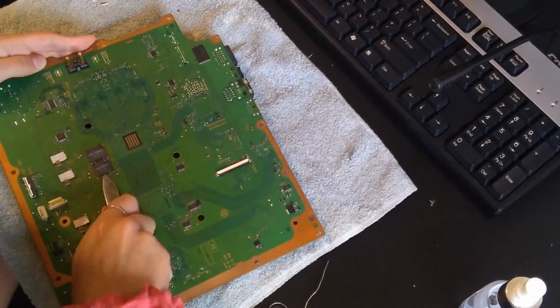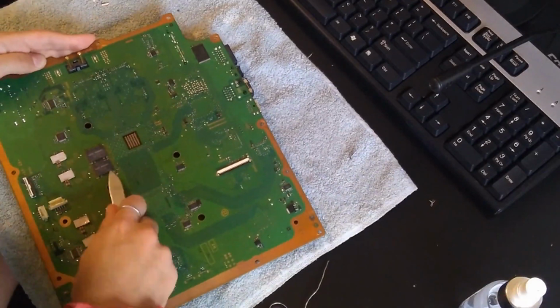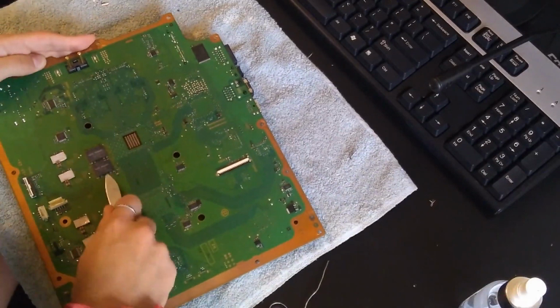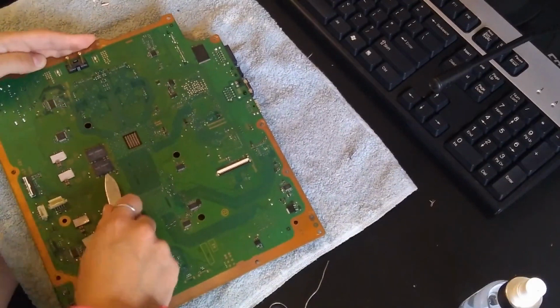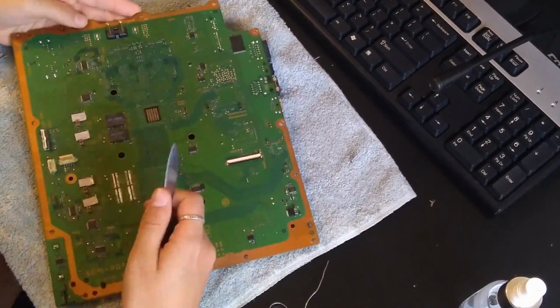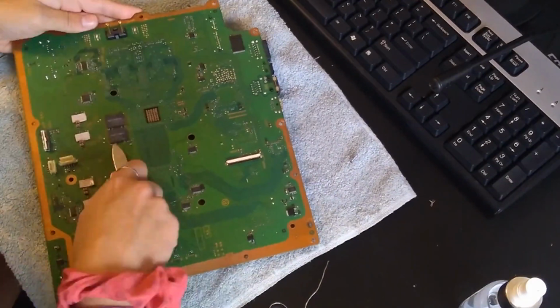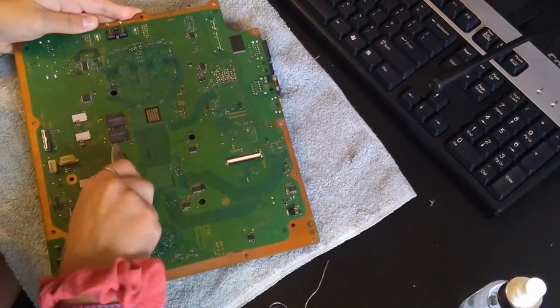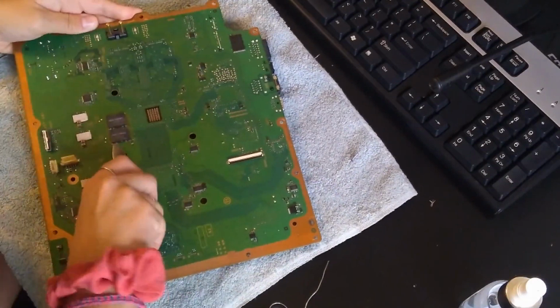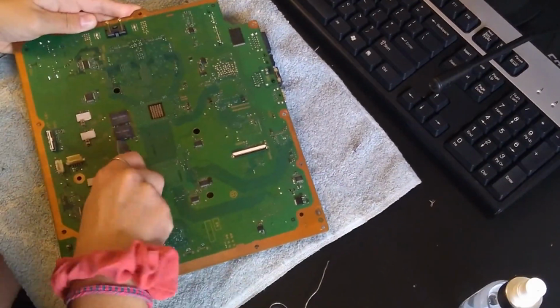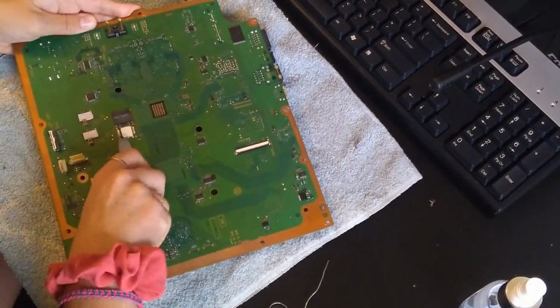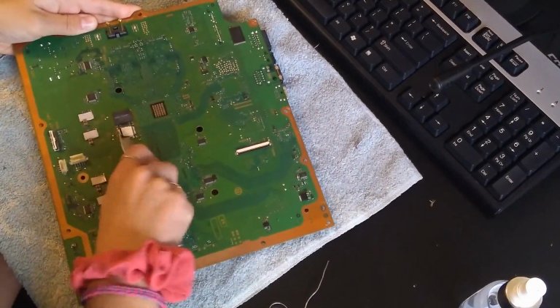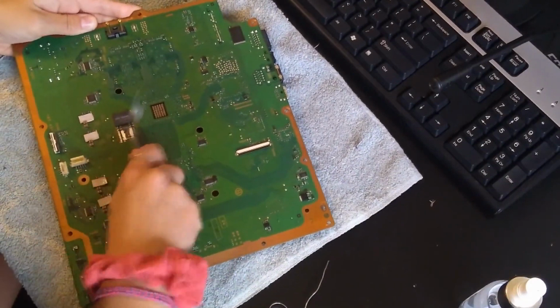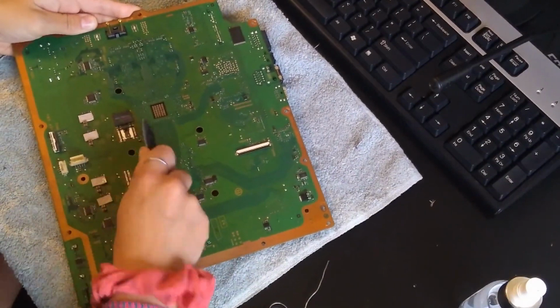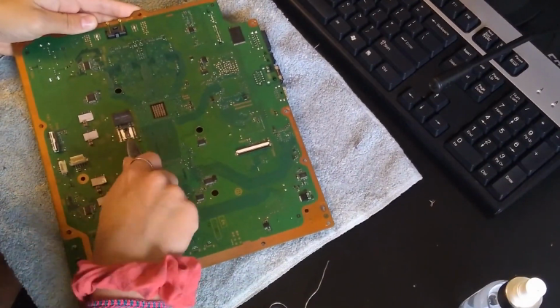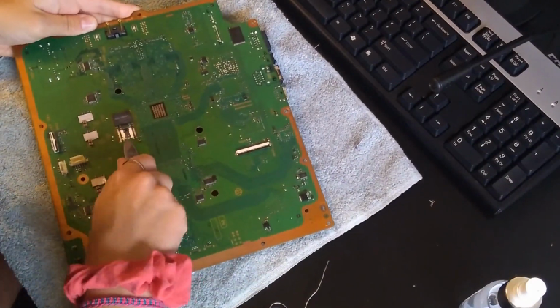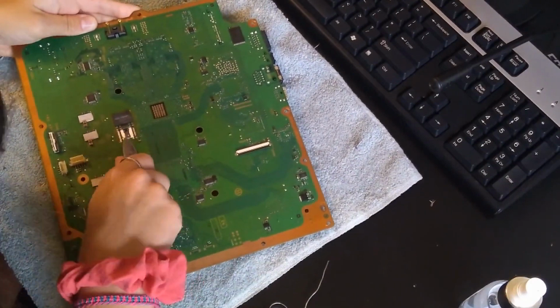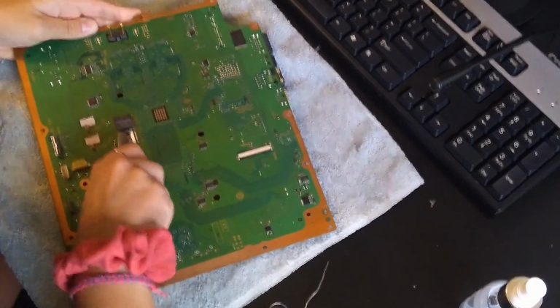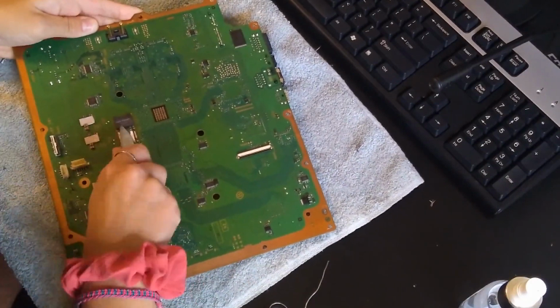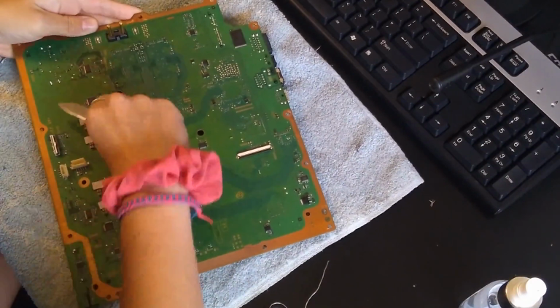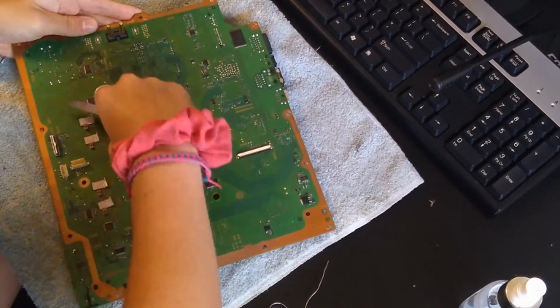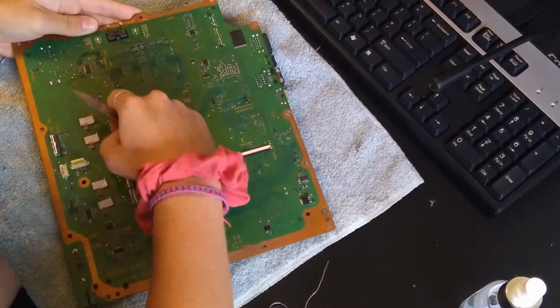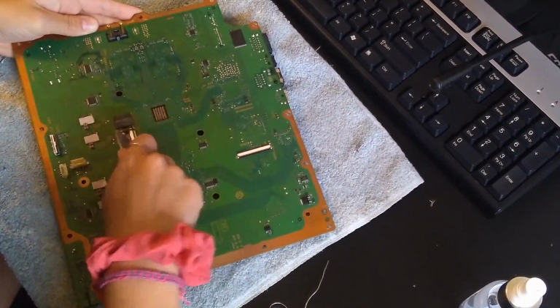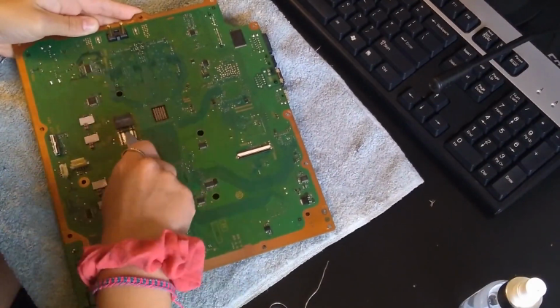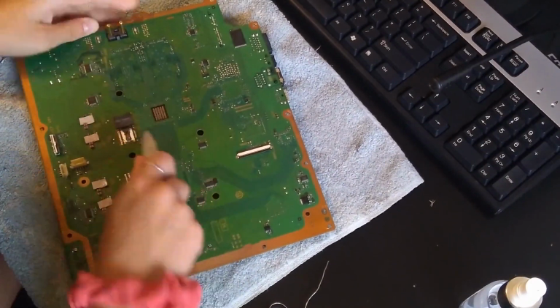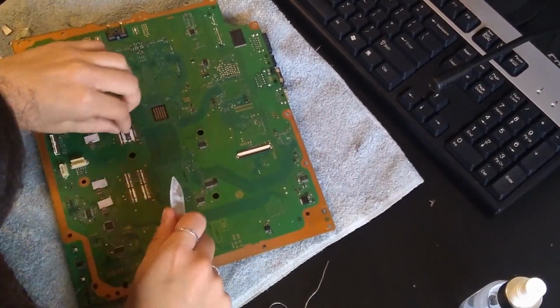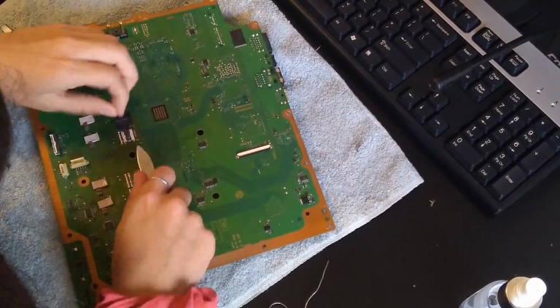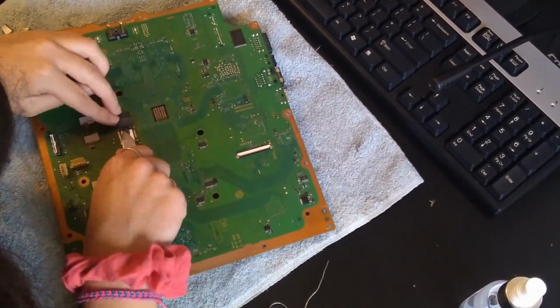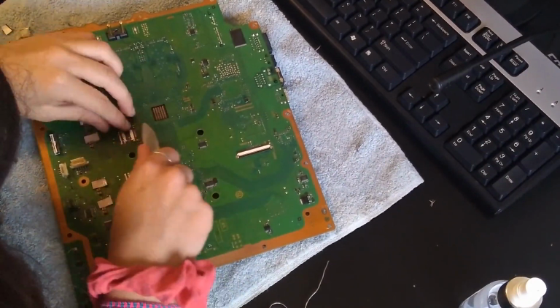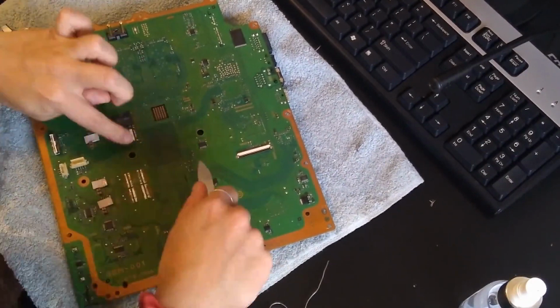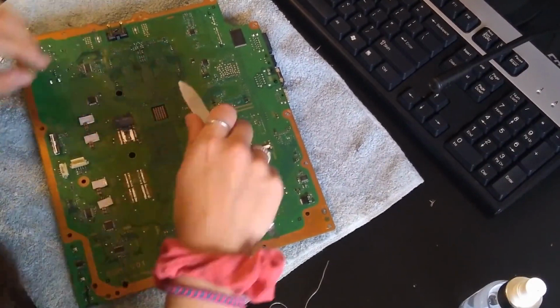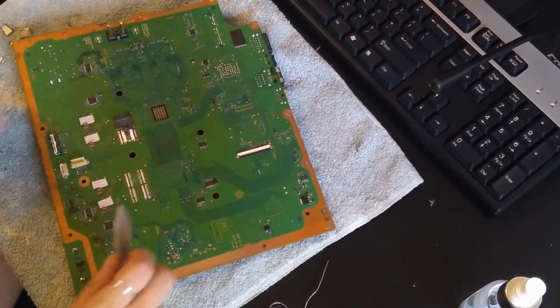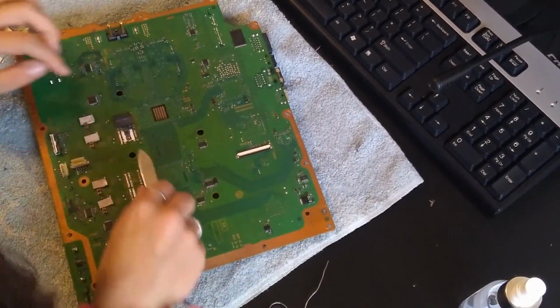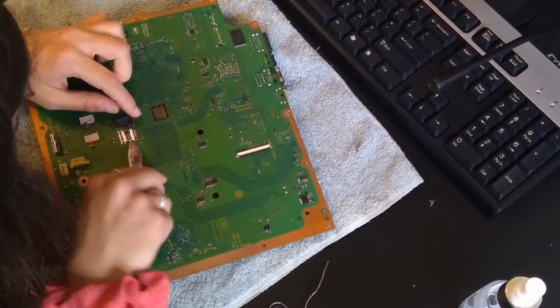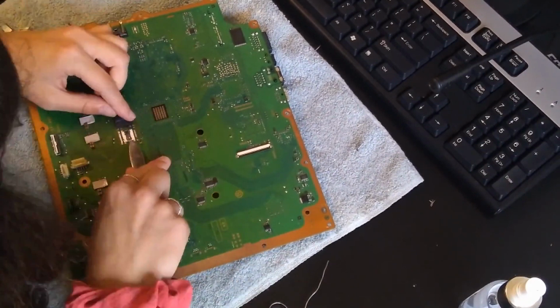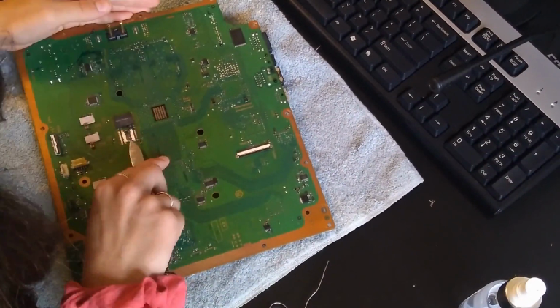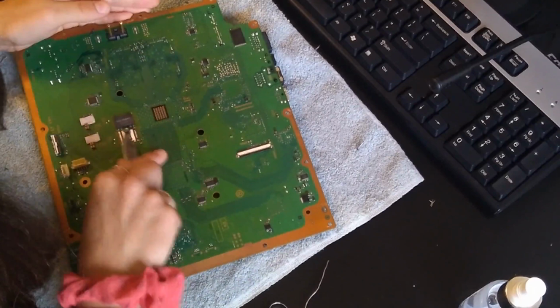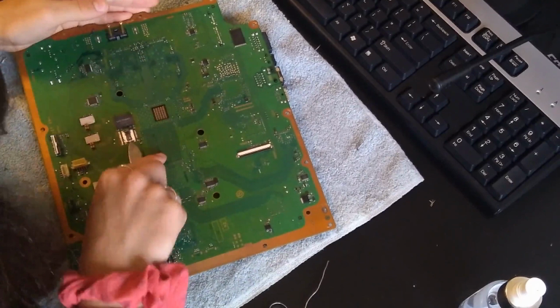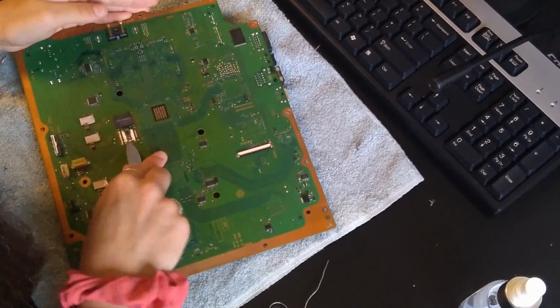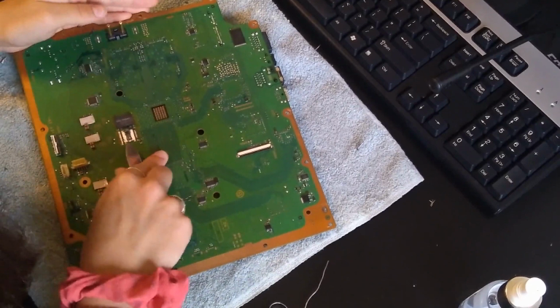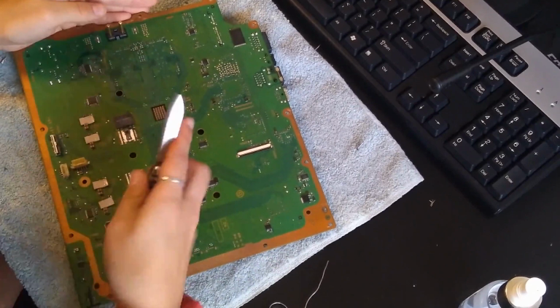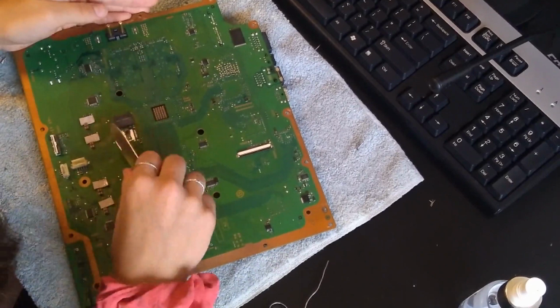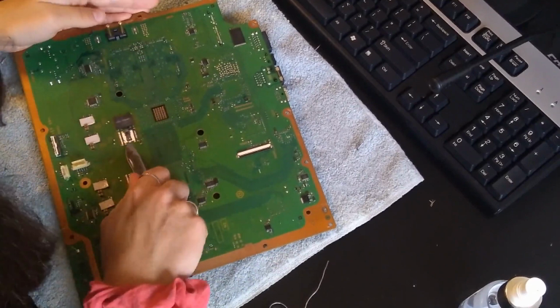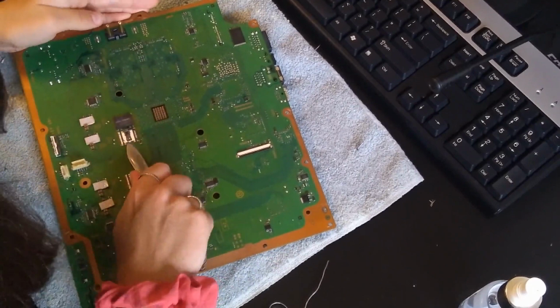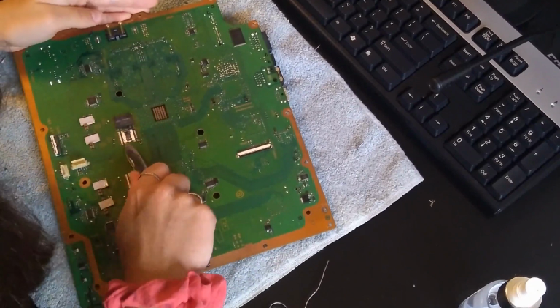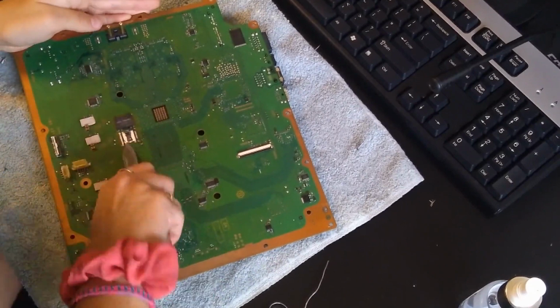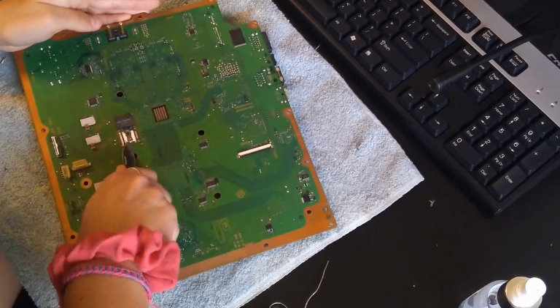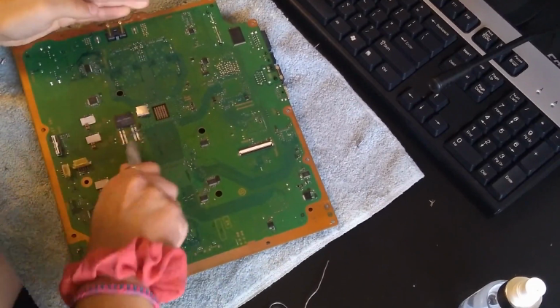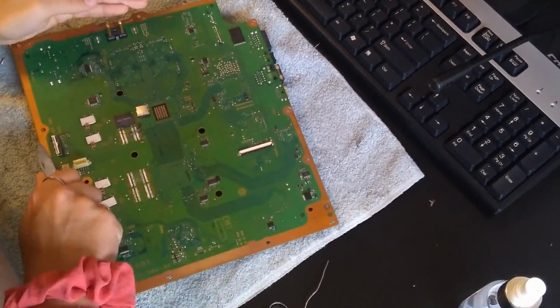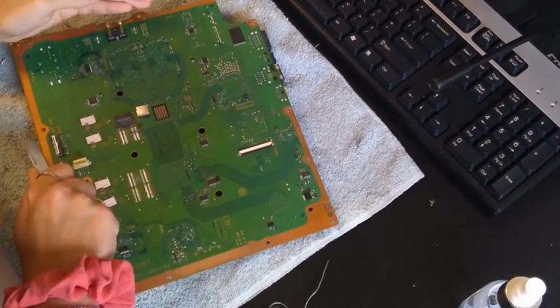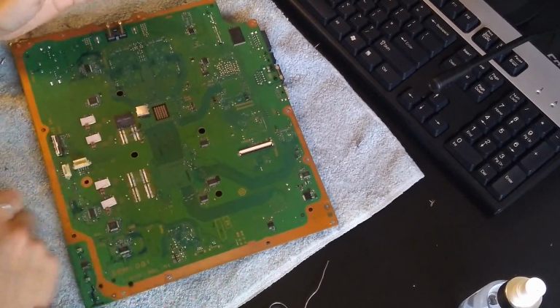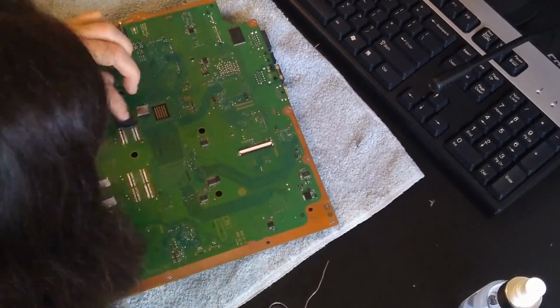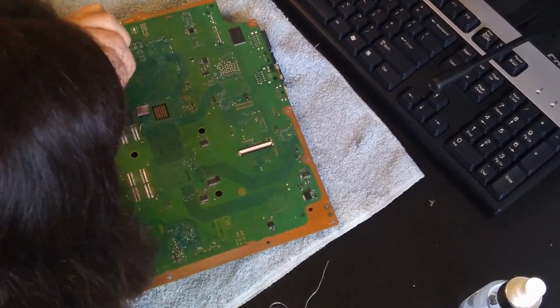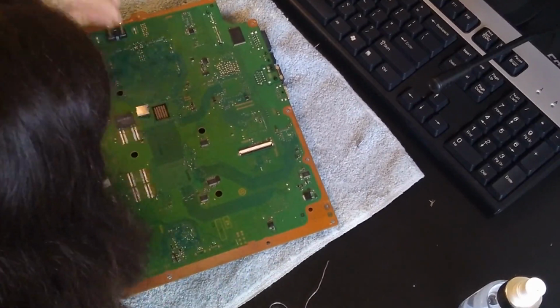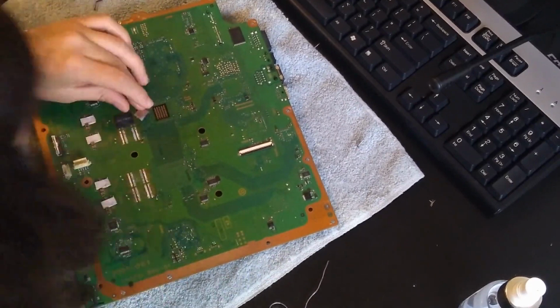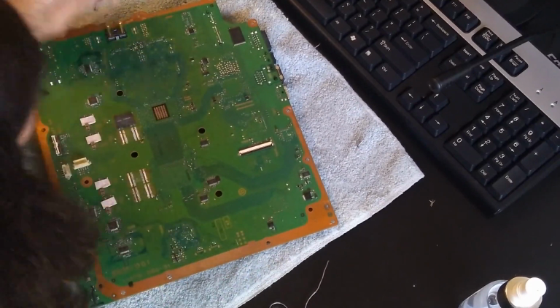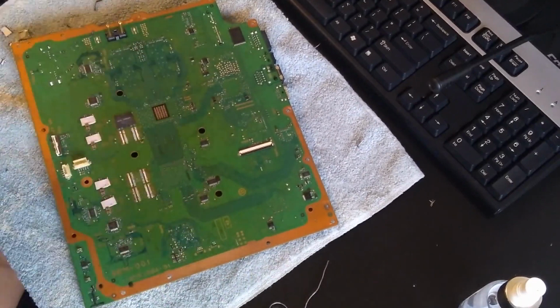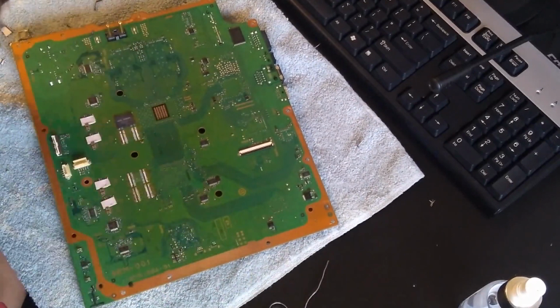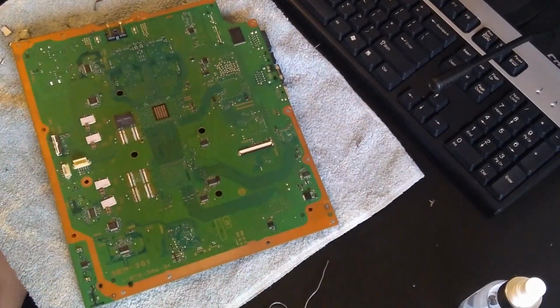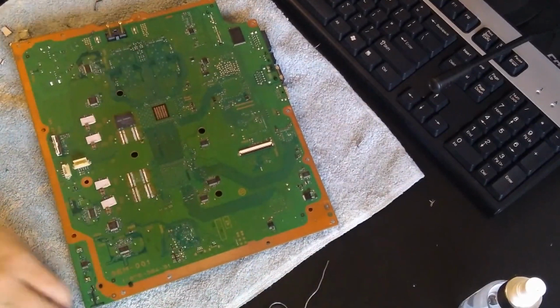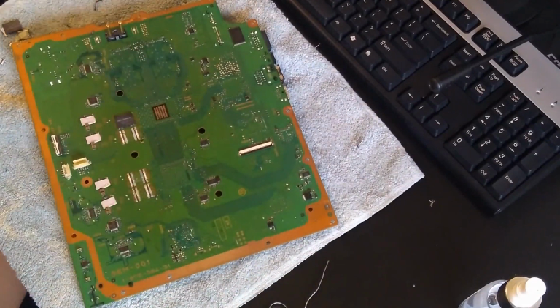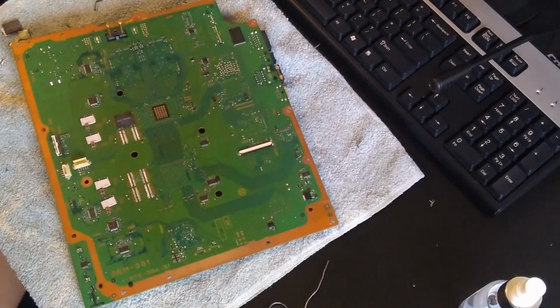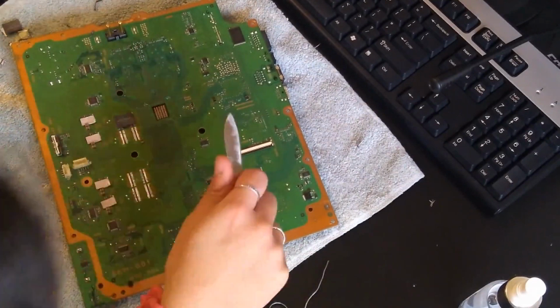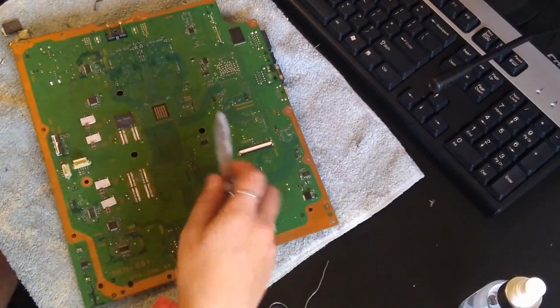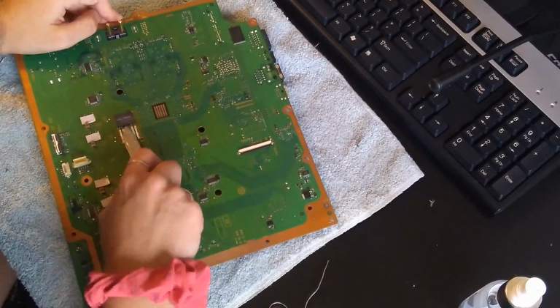Then my girlfriend wanted to try and remove some capacitors, and she did a far better job than what I did.